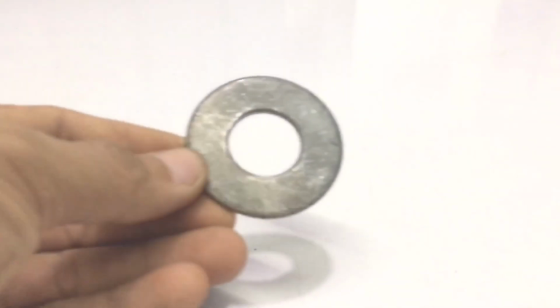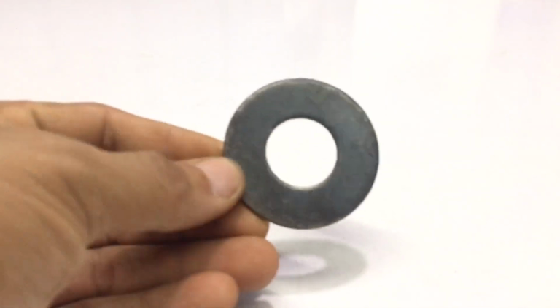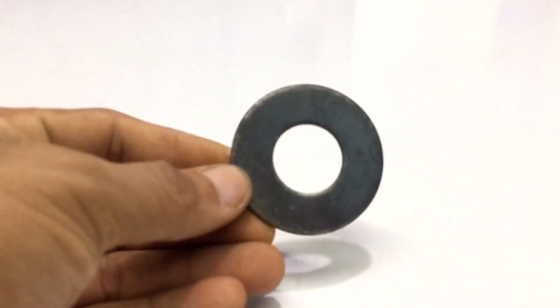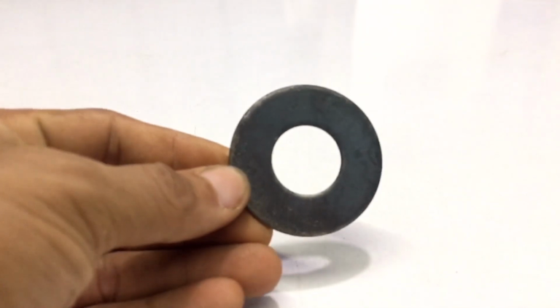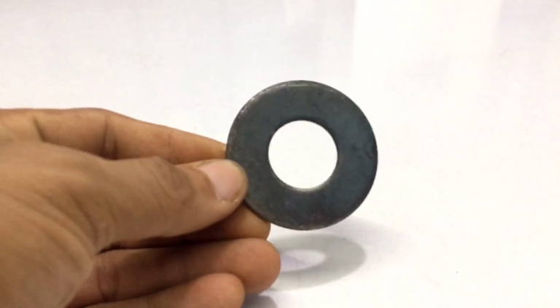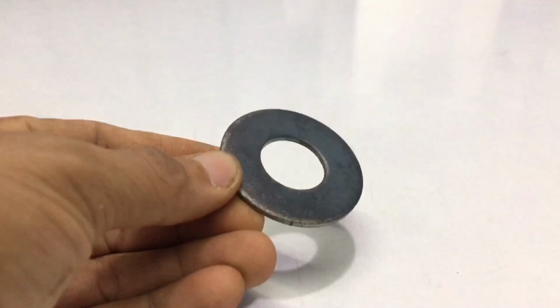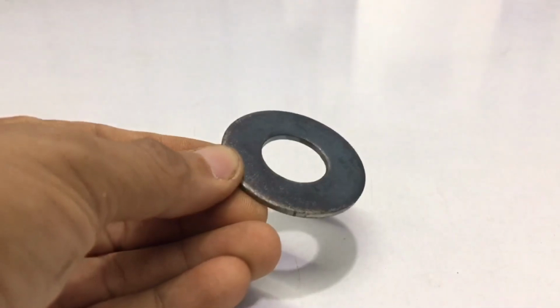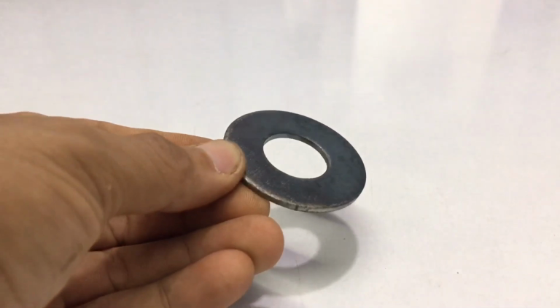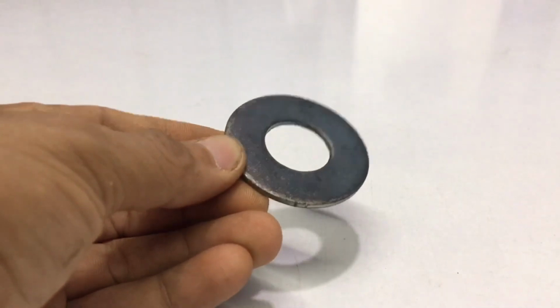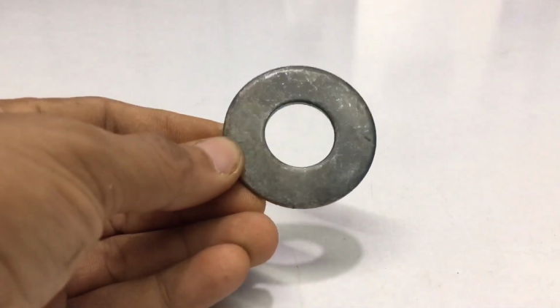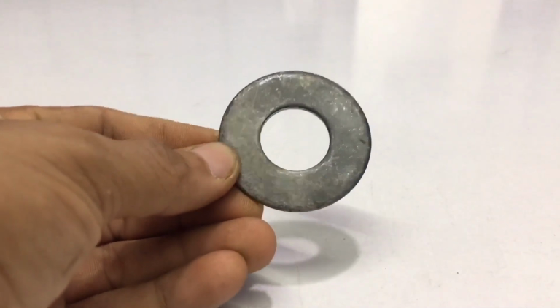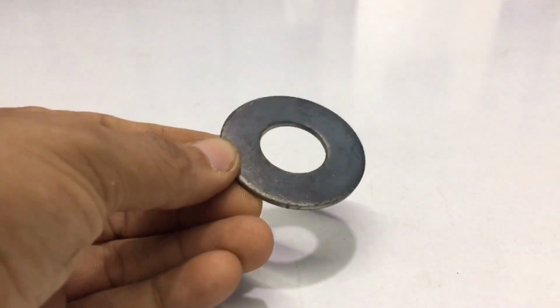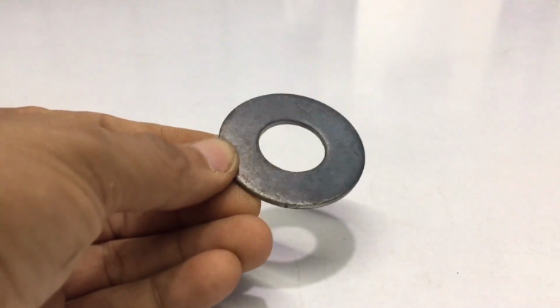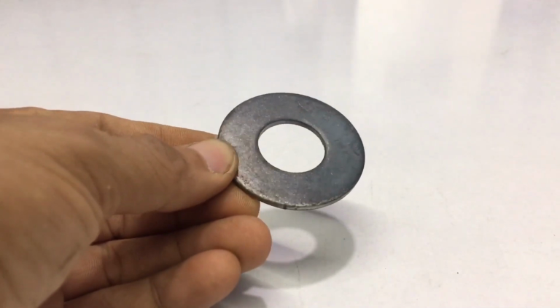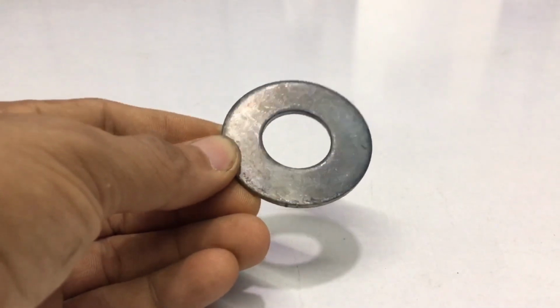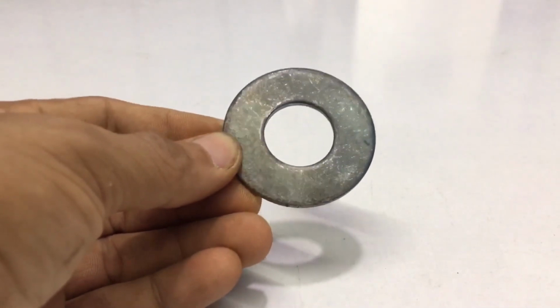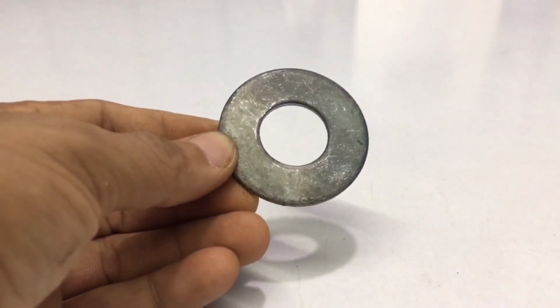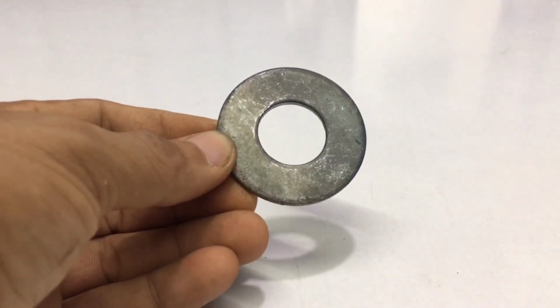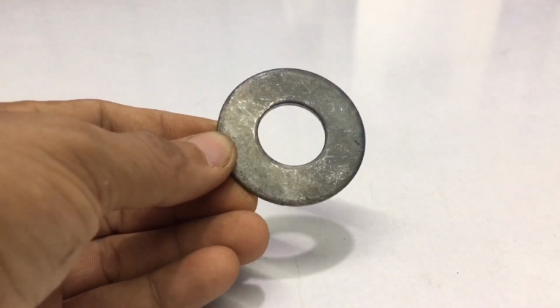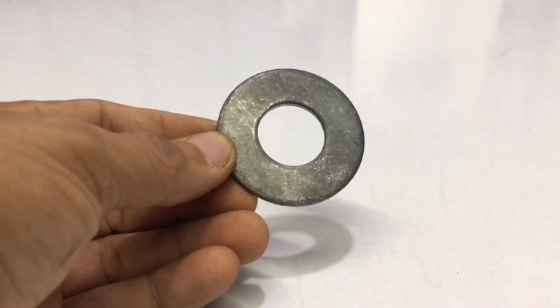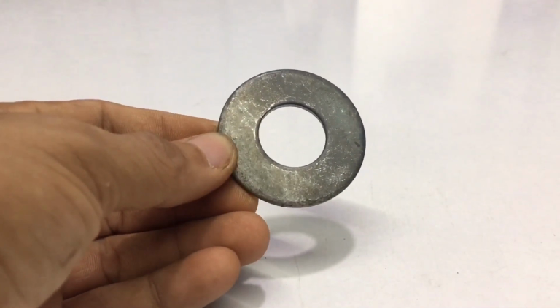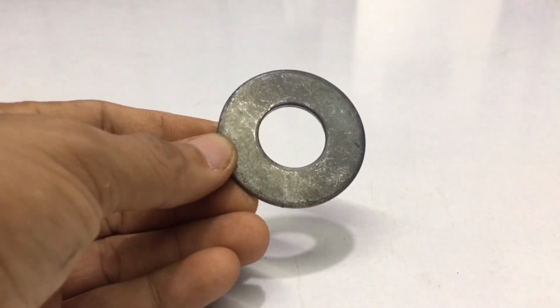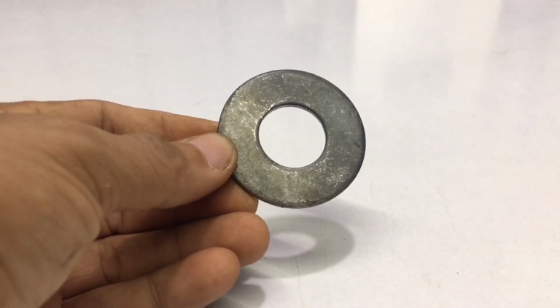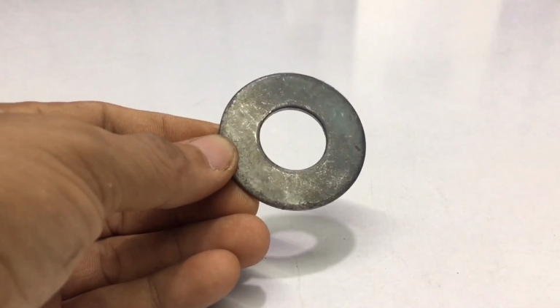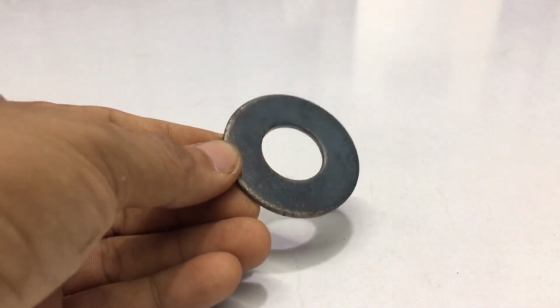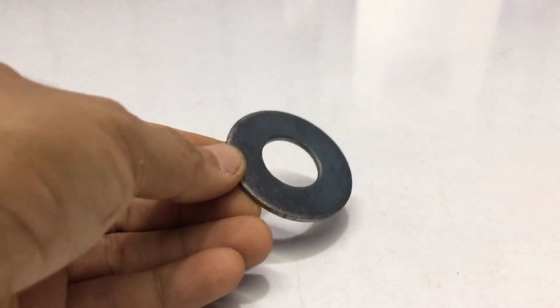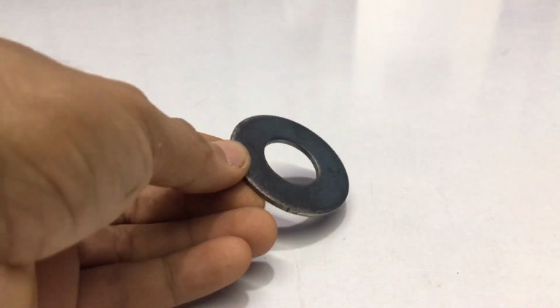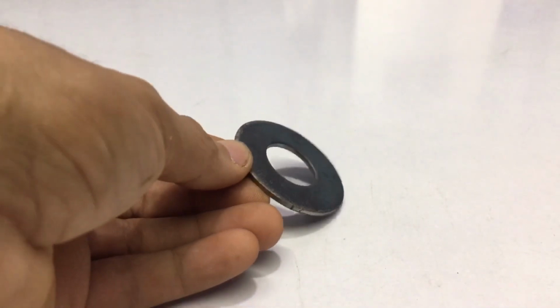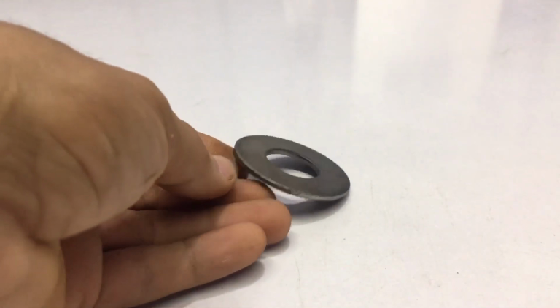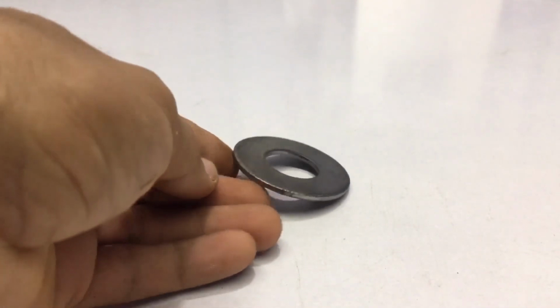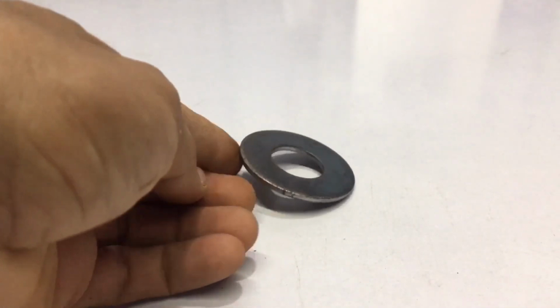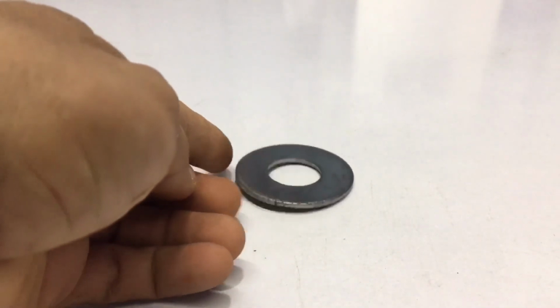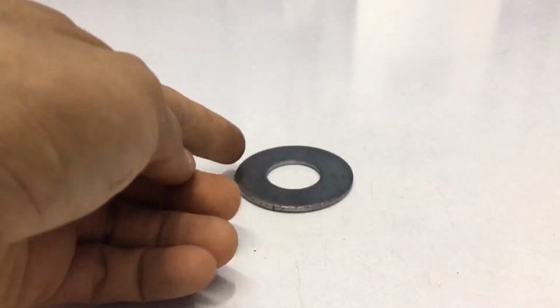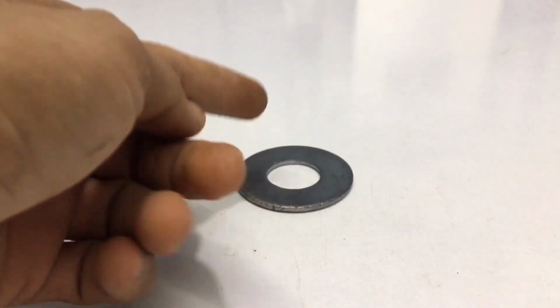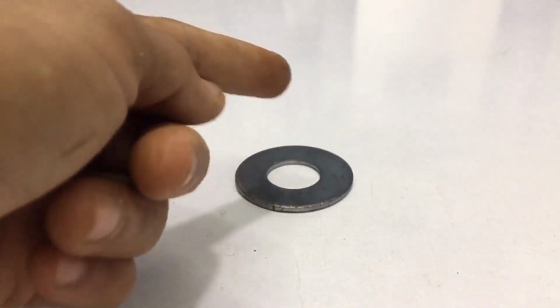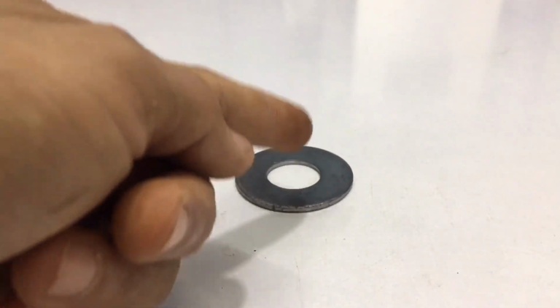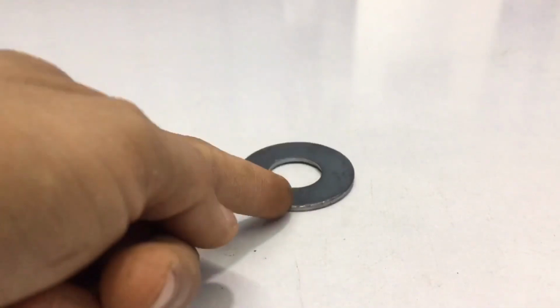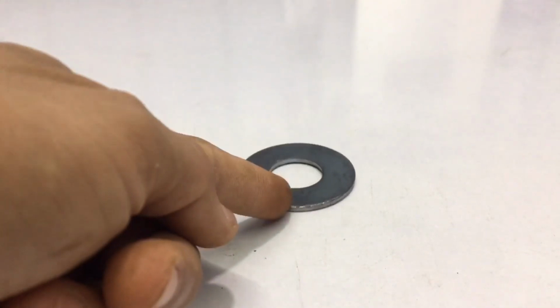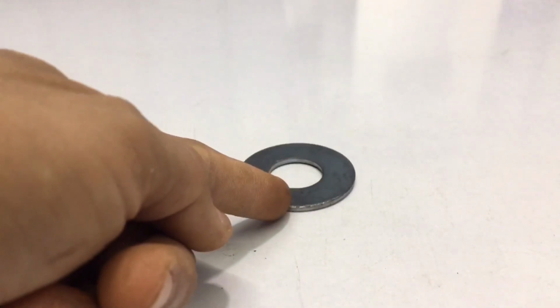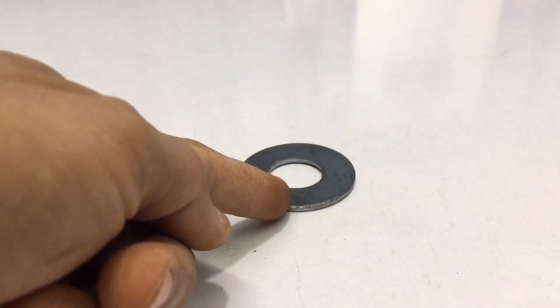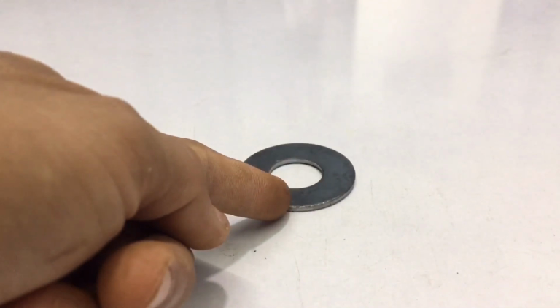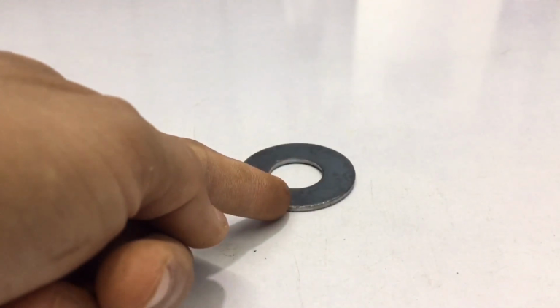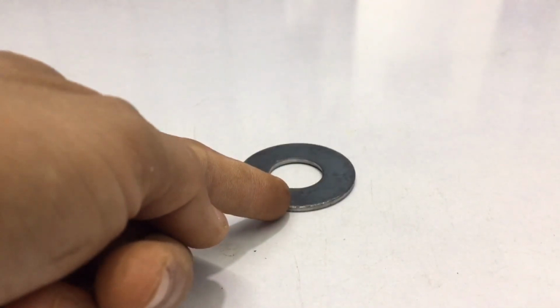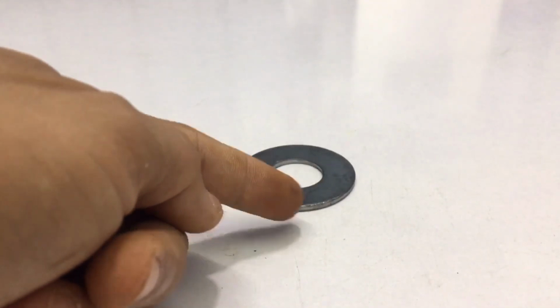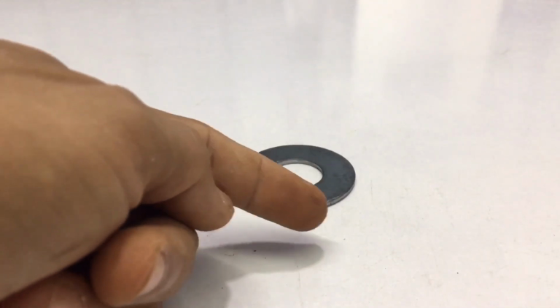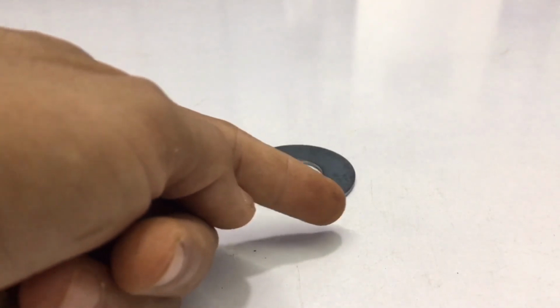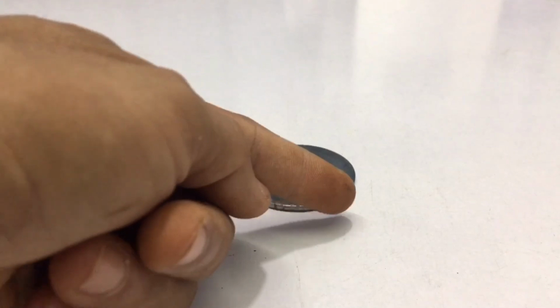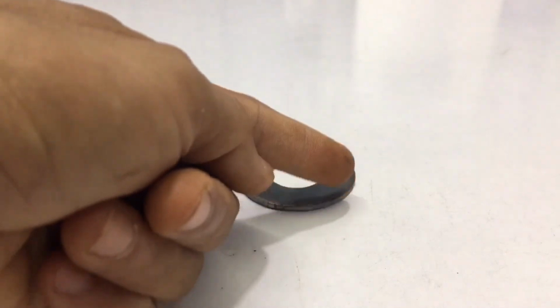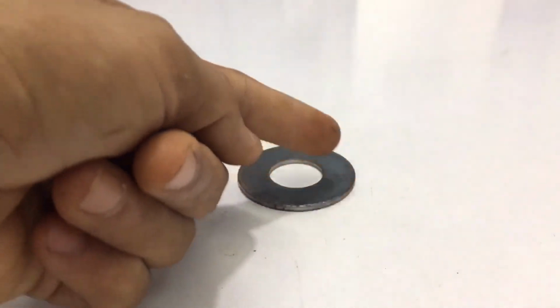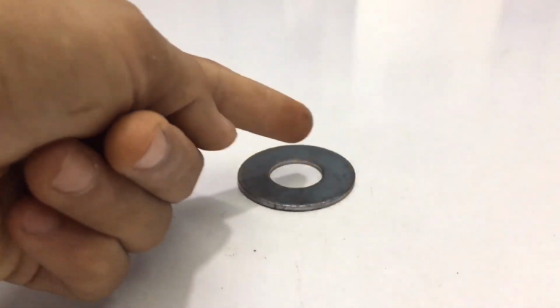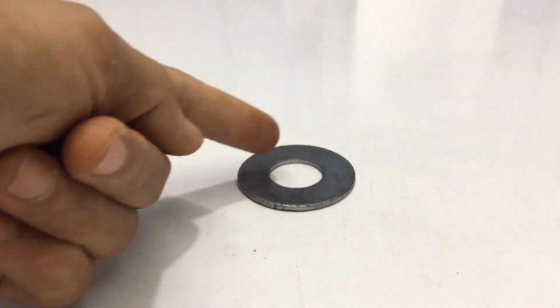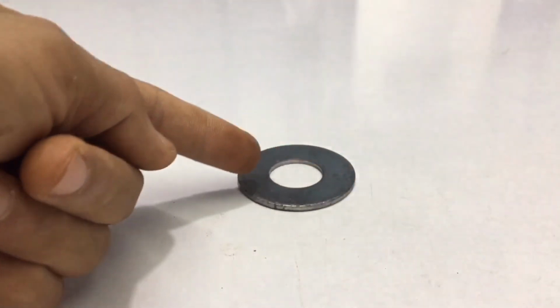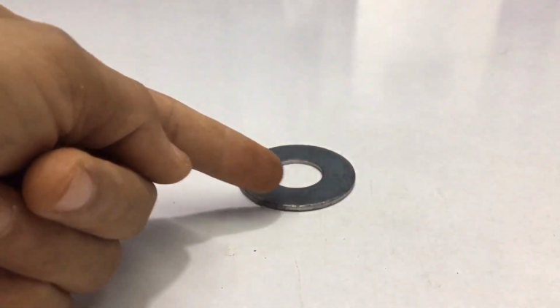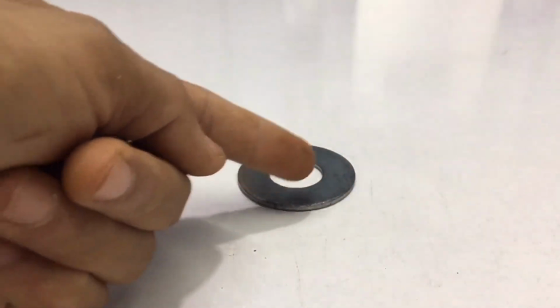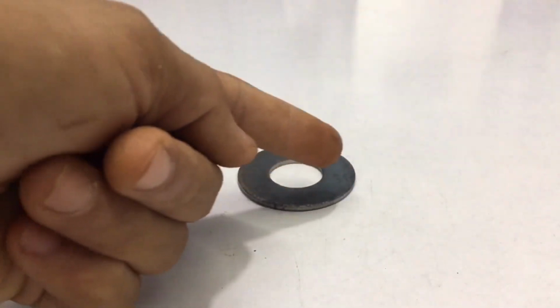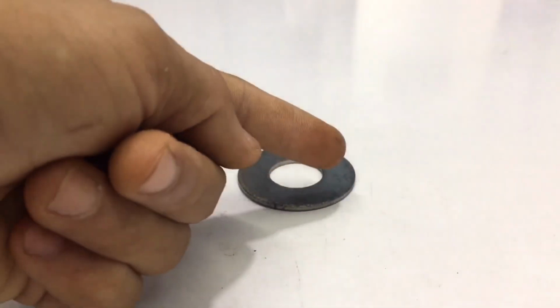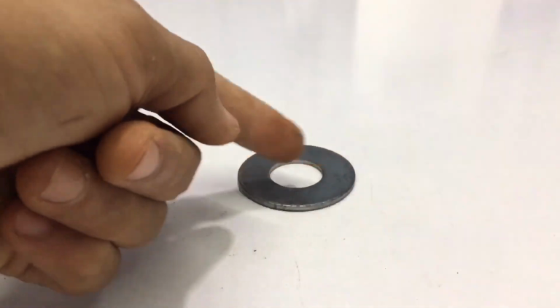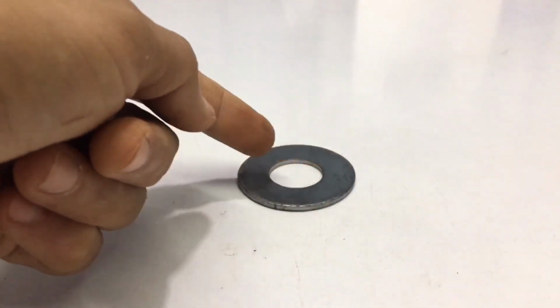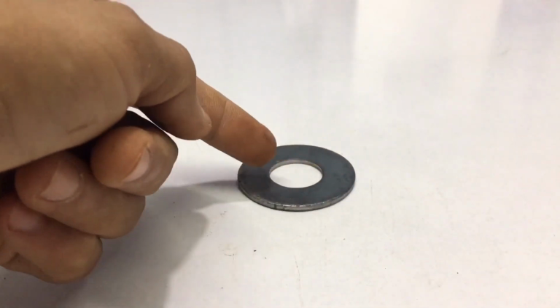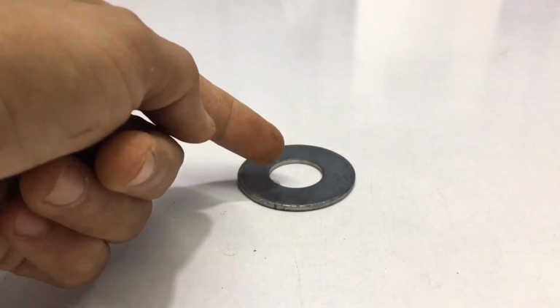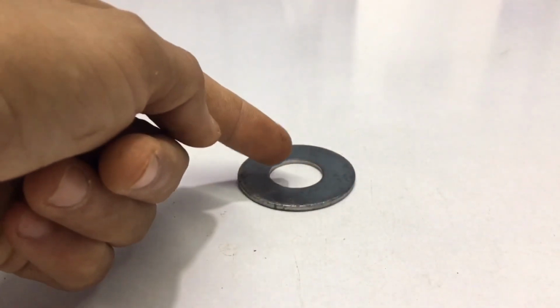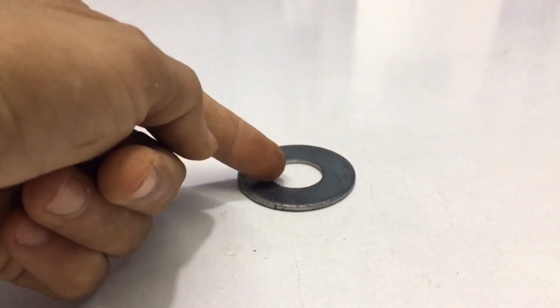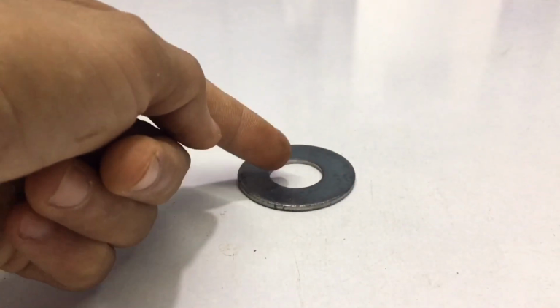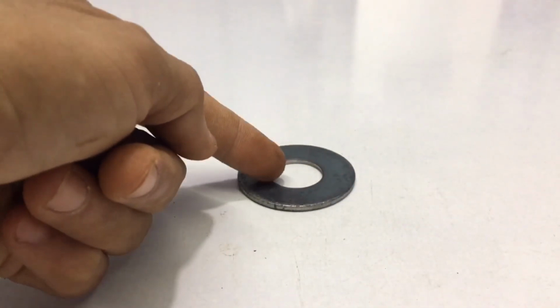This is a 20mm bolt pad. I will take this steel bolt pad to shrink the outside and expand the inside.